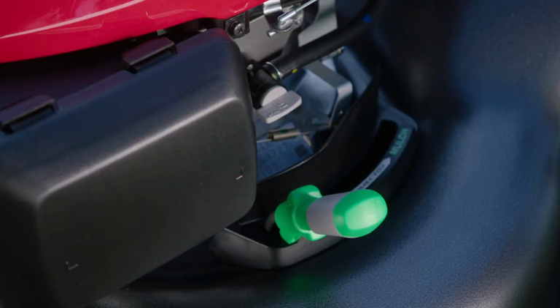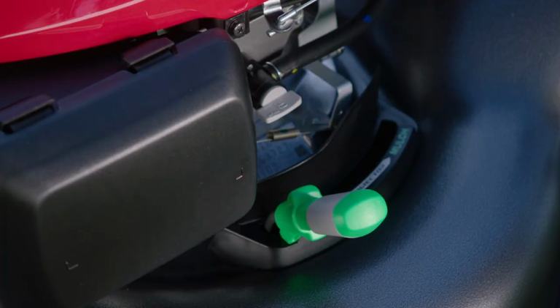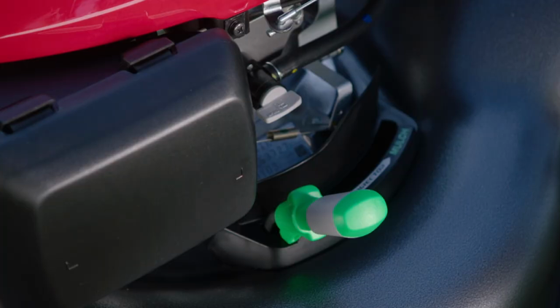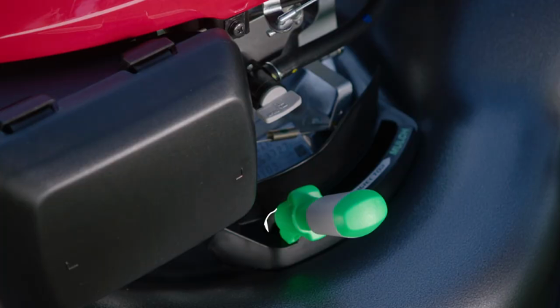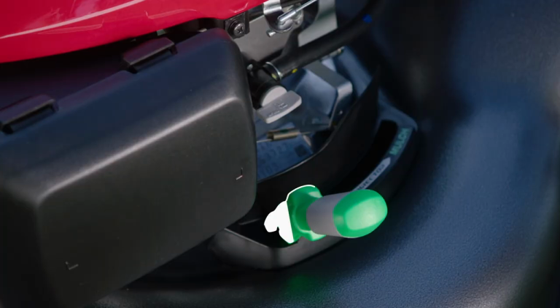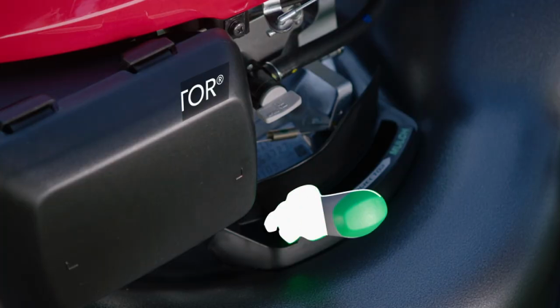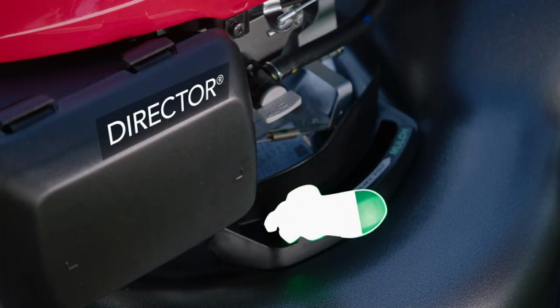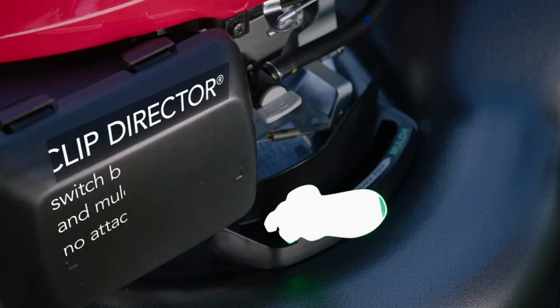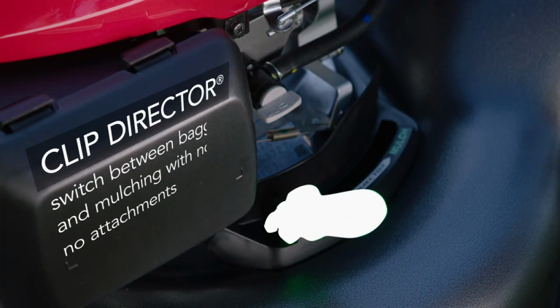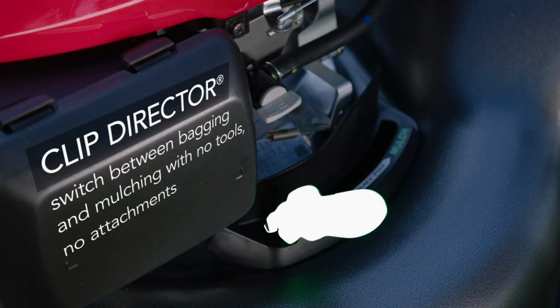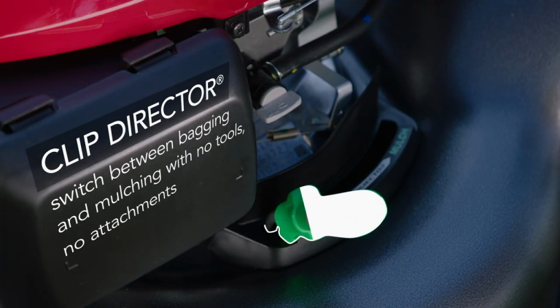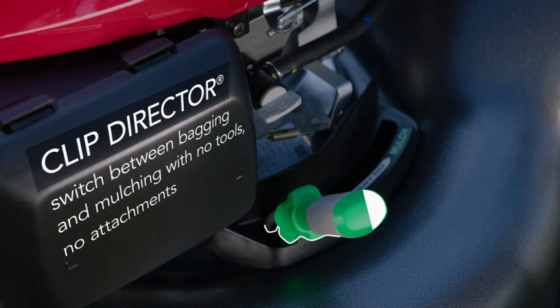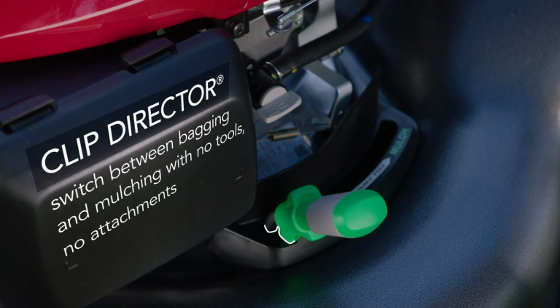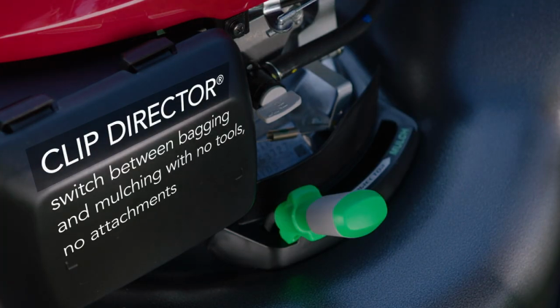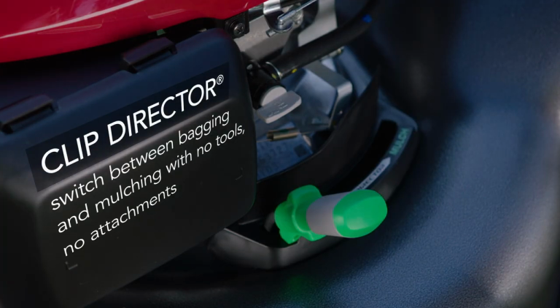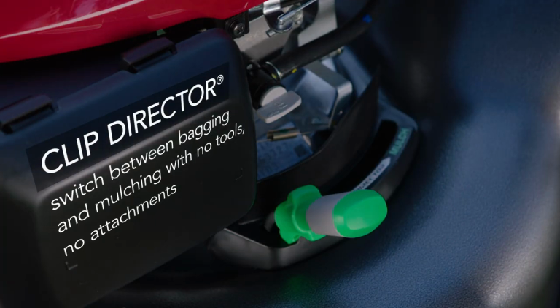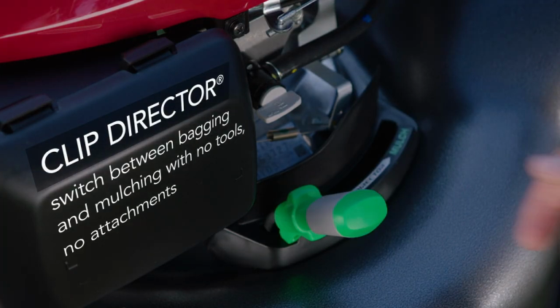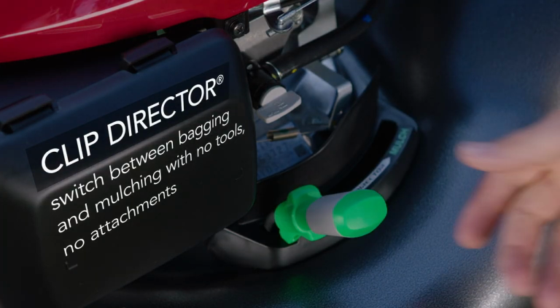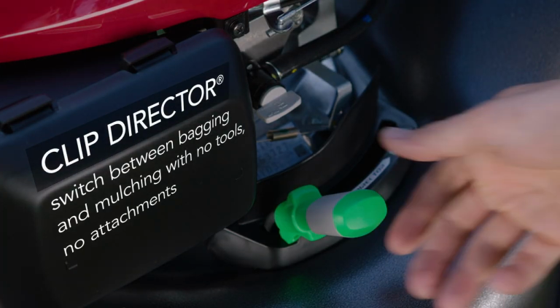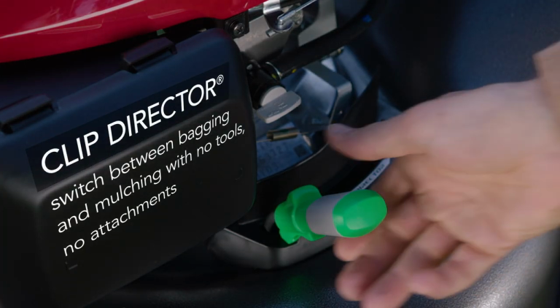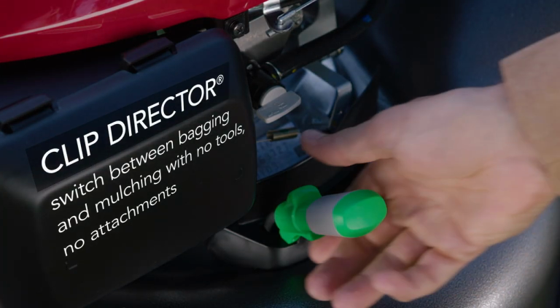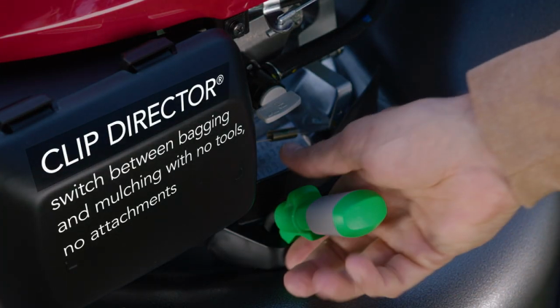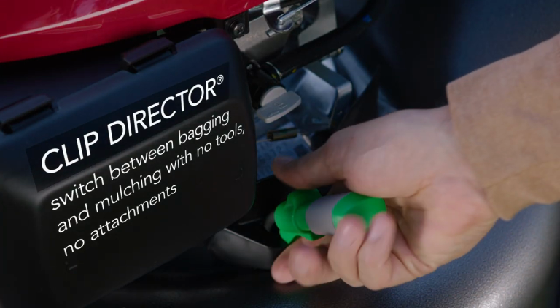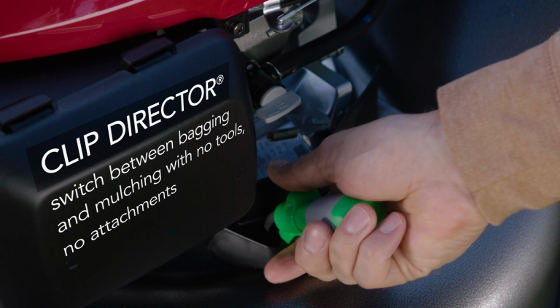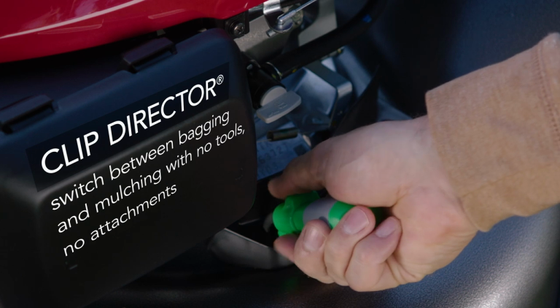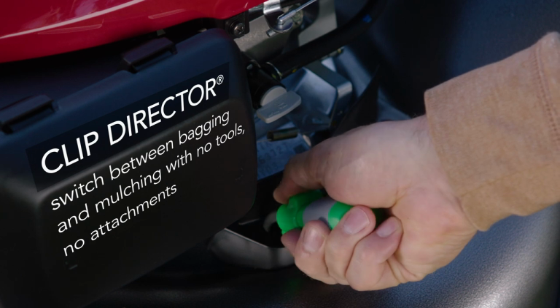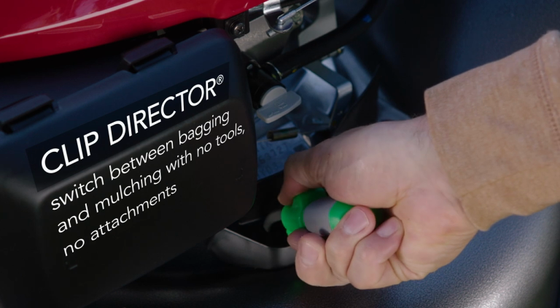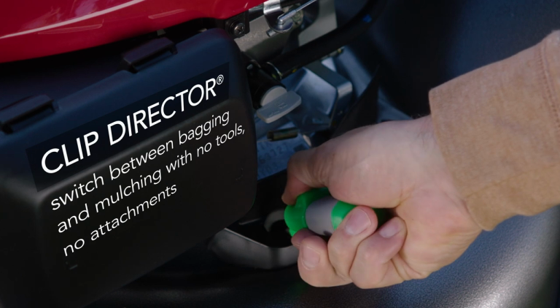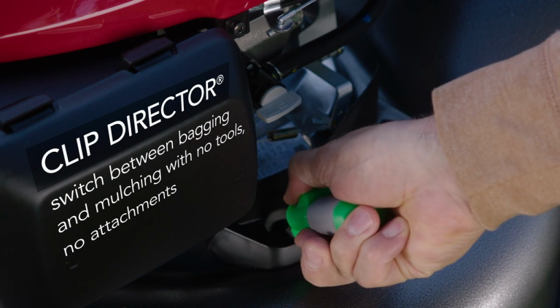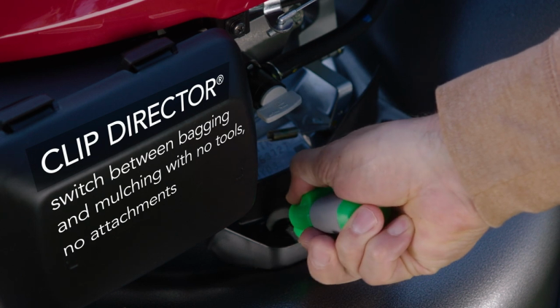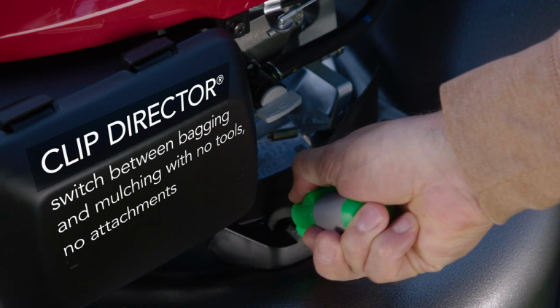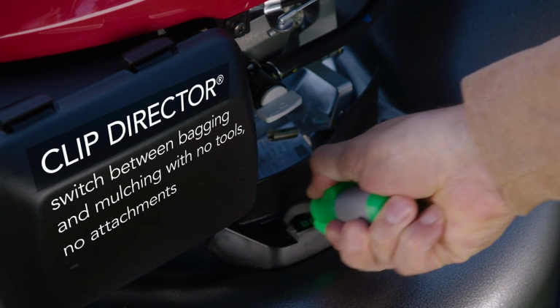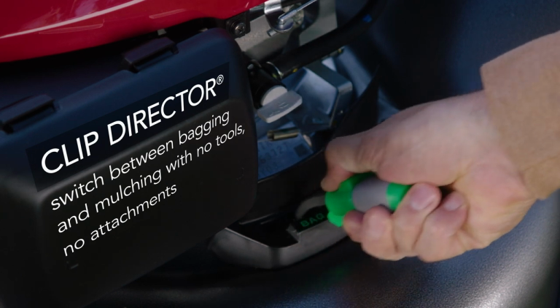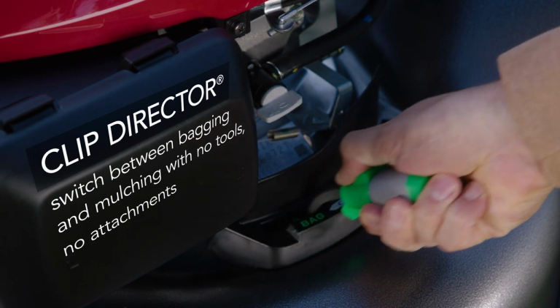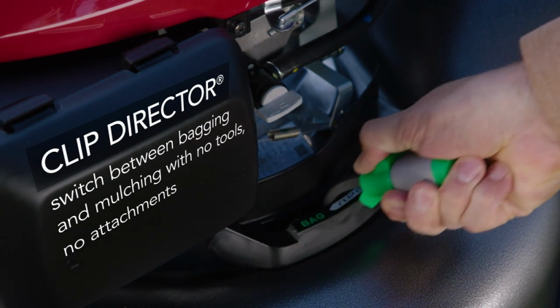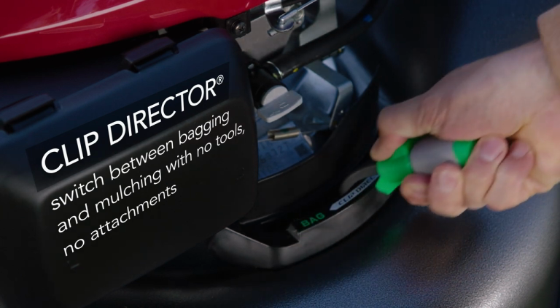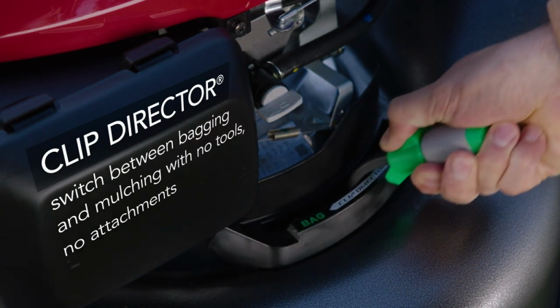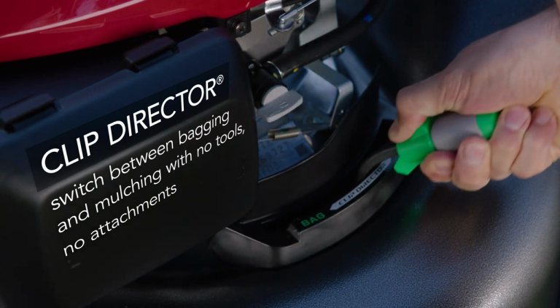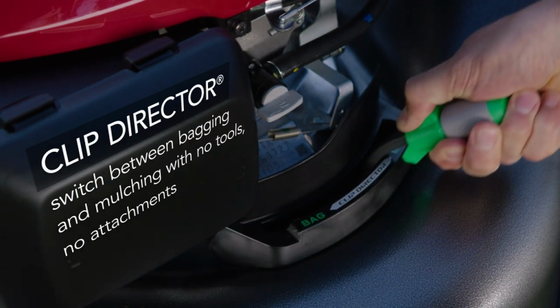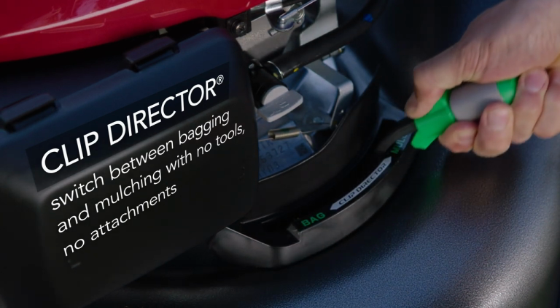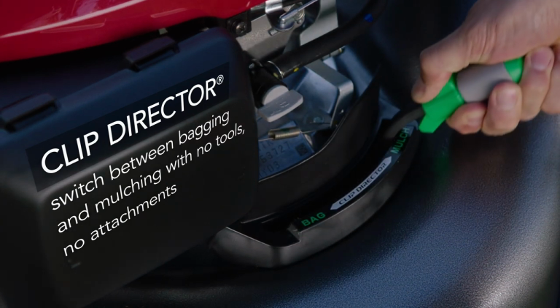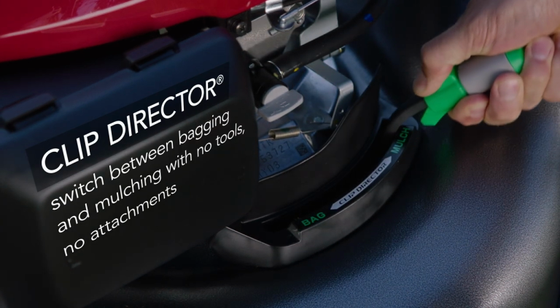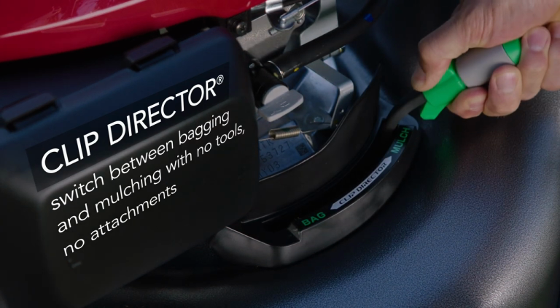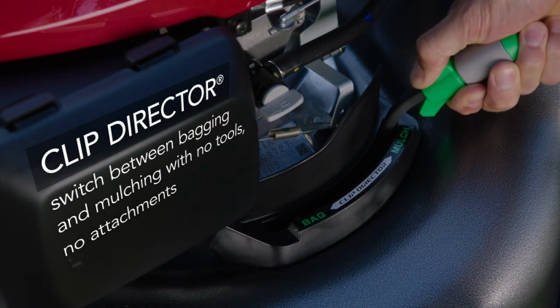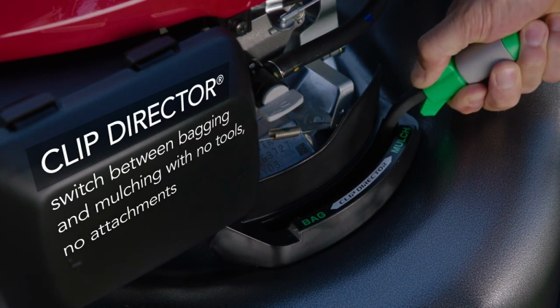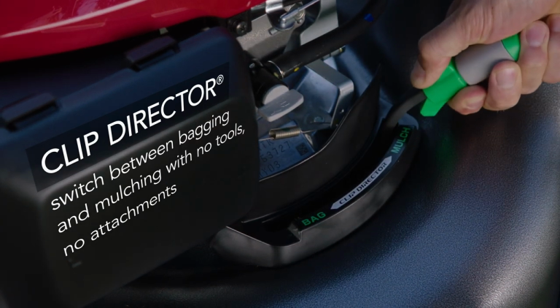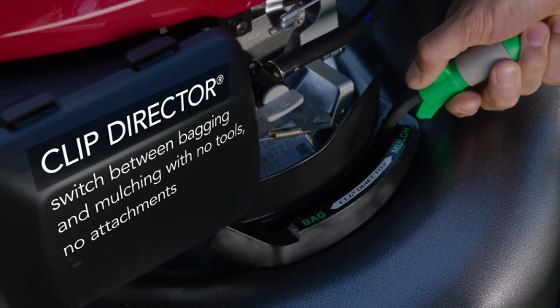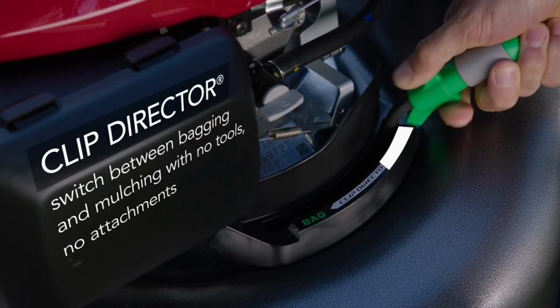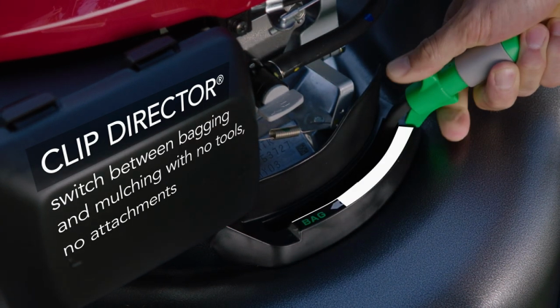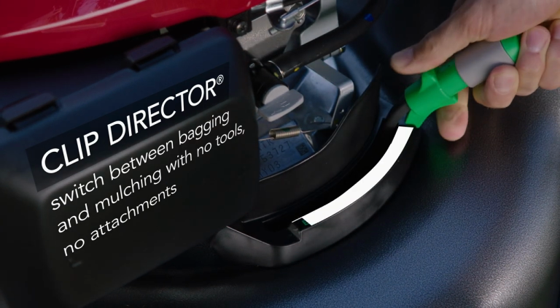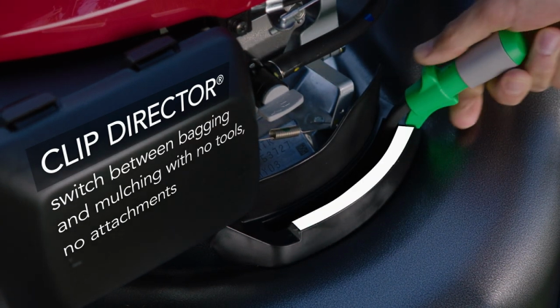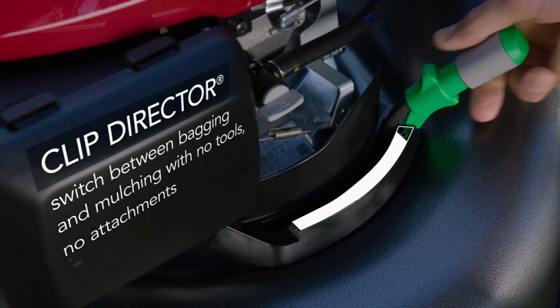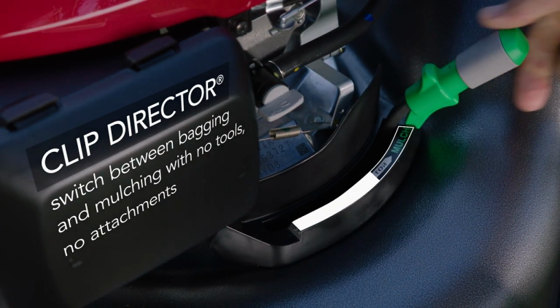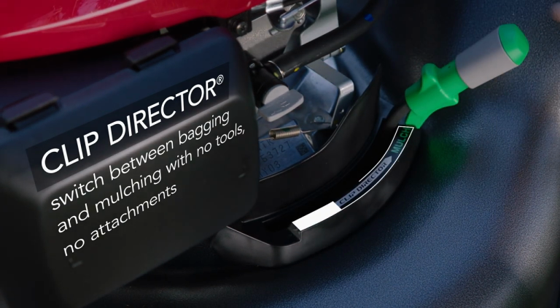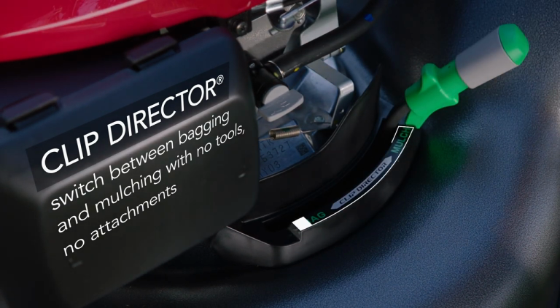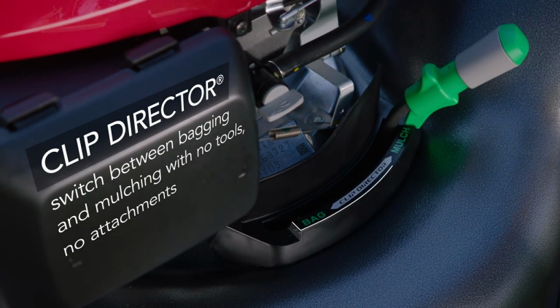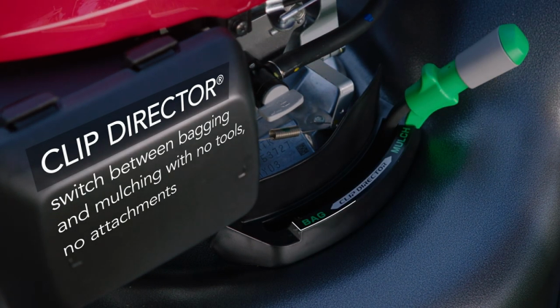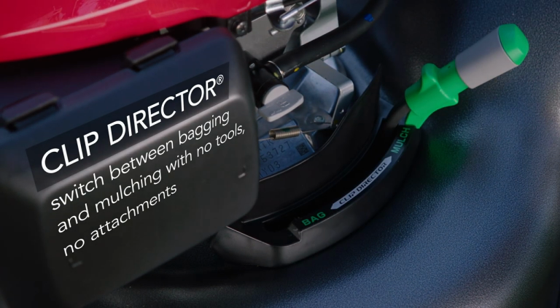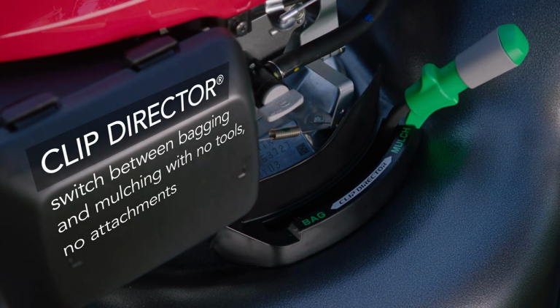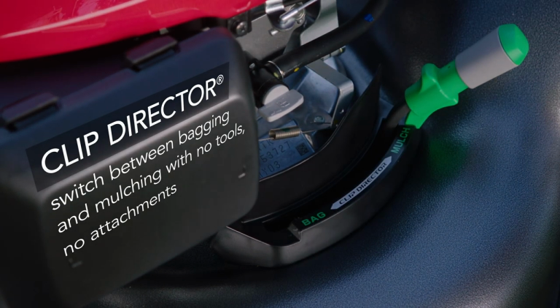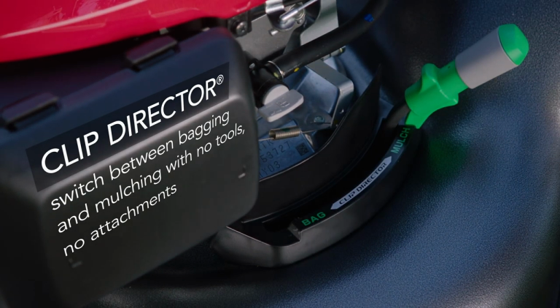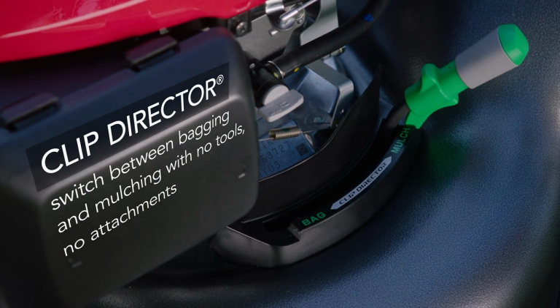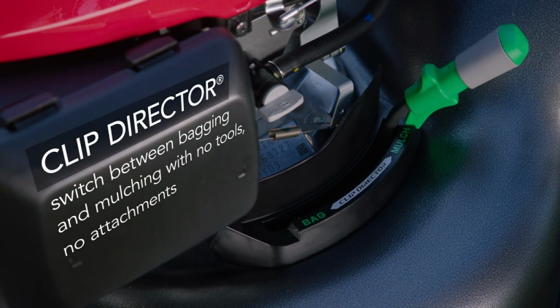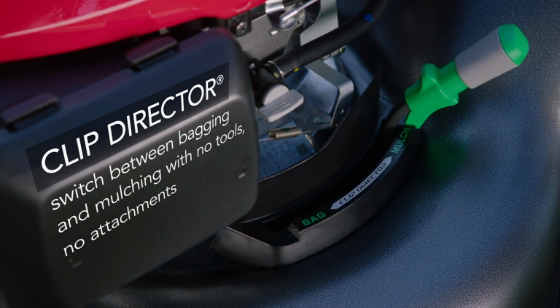Honda's 3-in-1 system with clip director lets you switch between bagging, mulching, or rear discharge with ease.